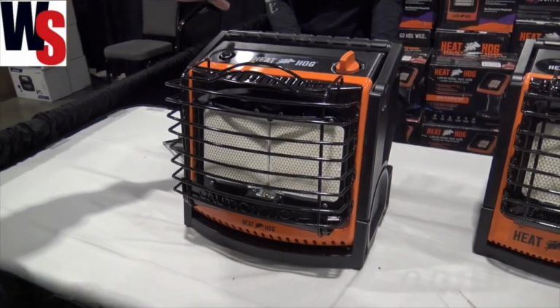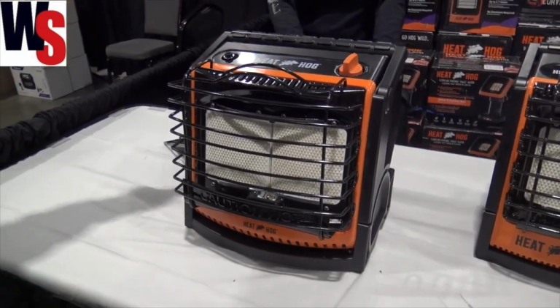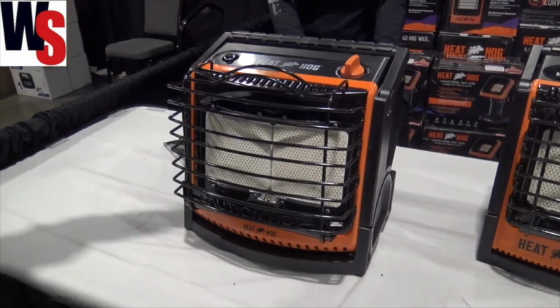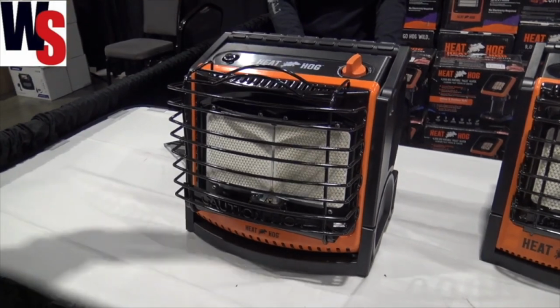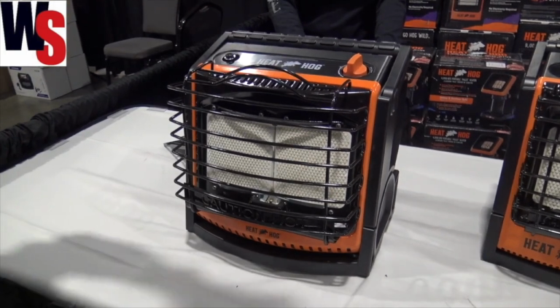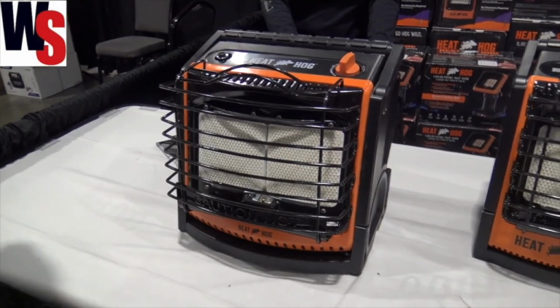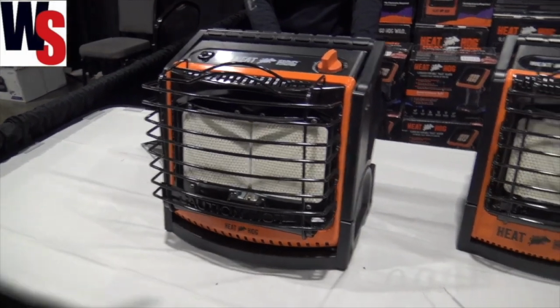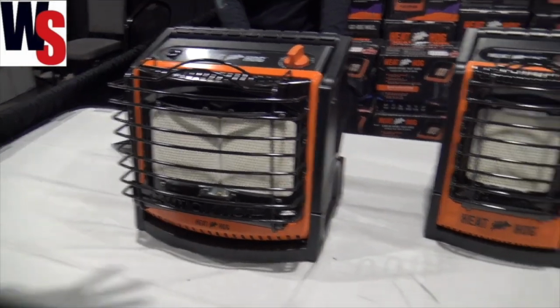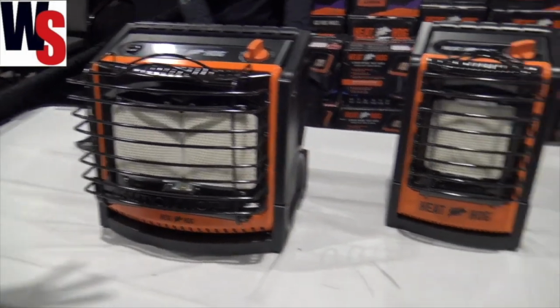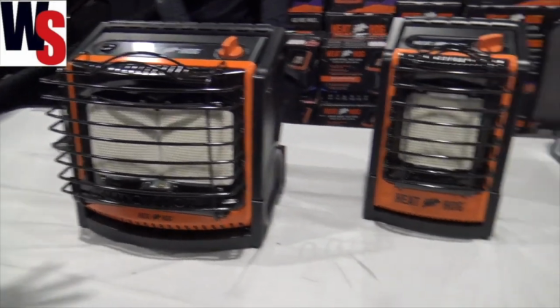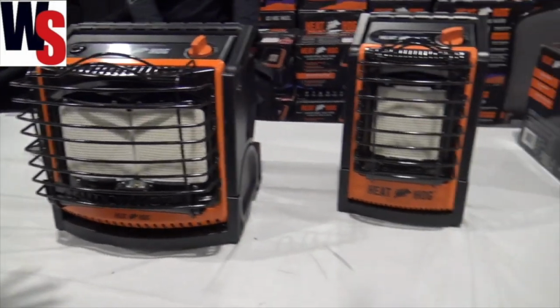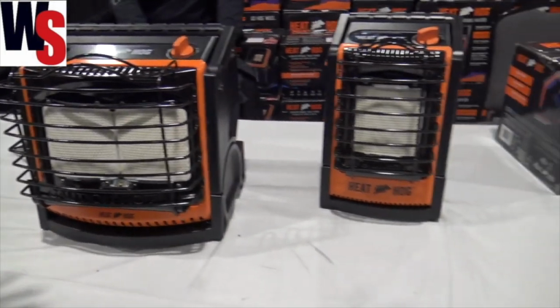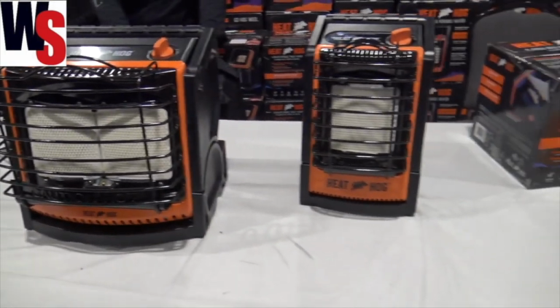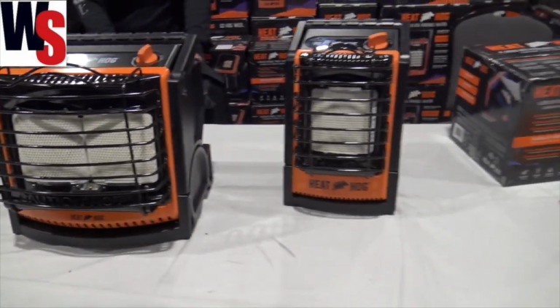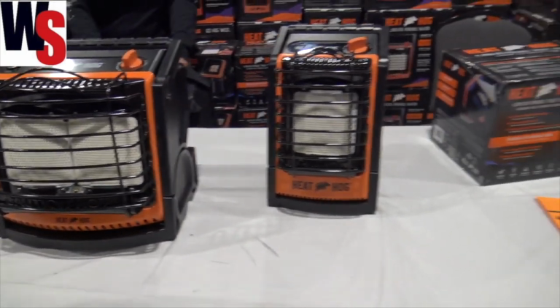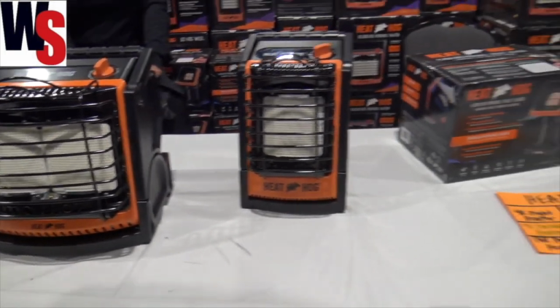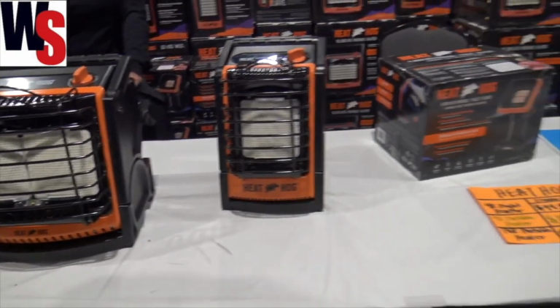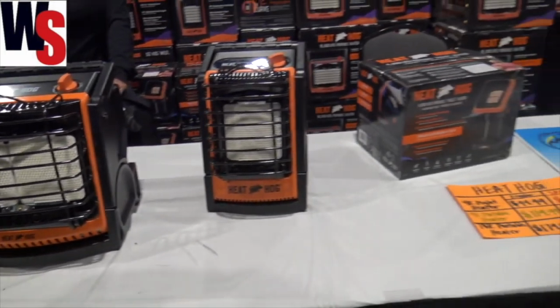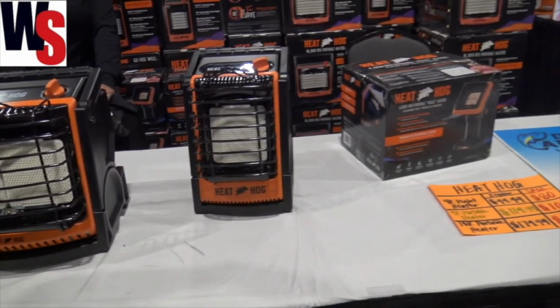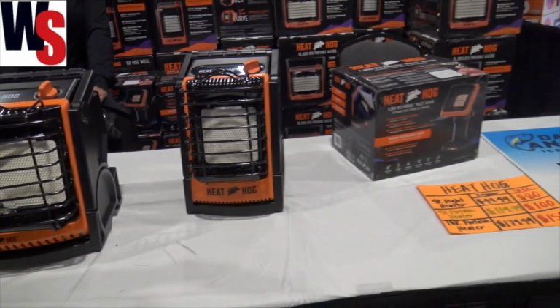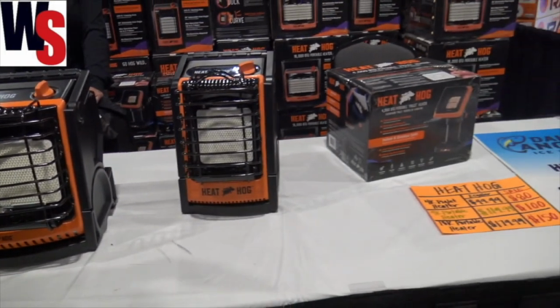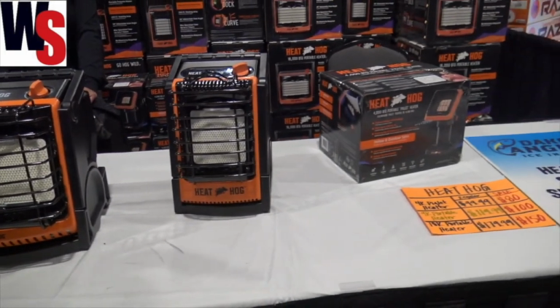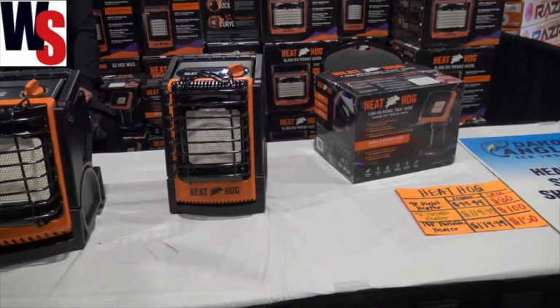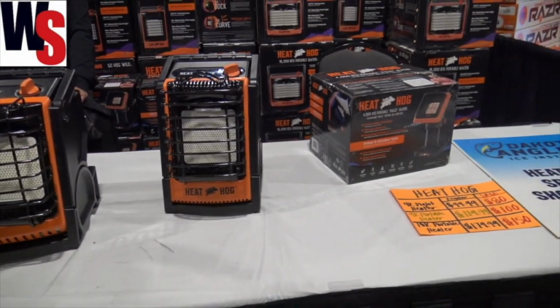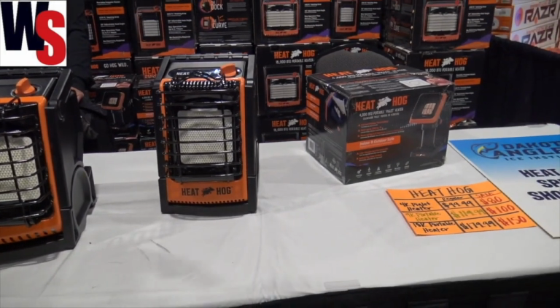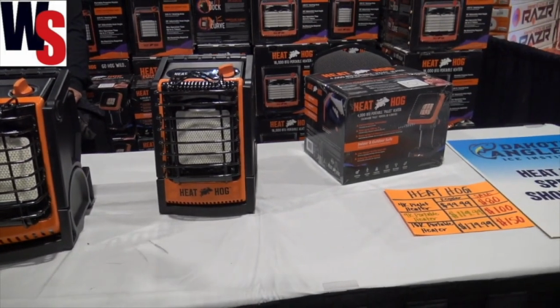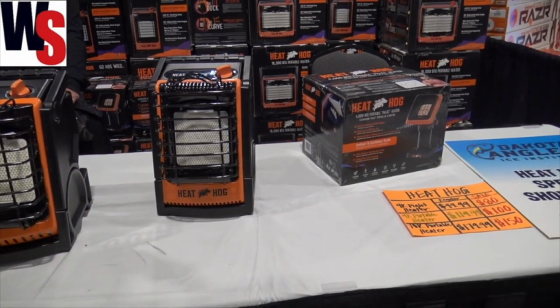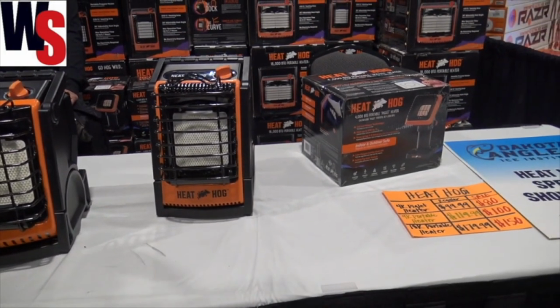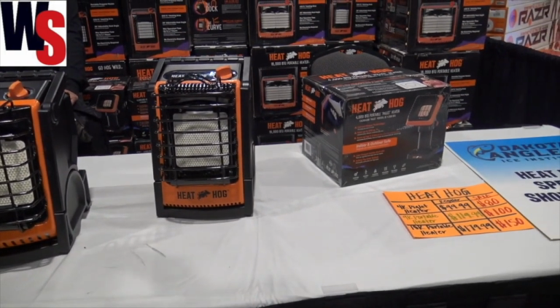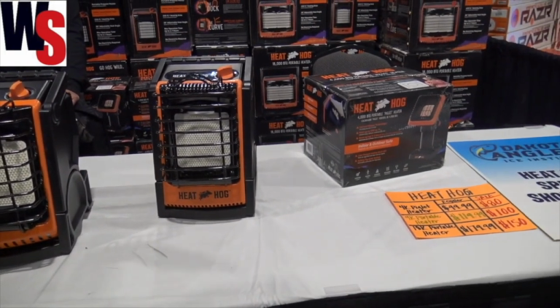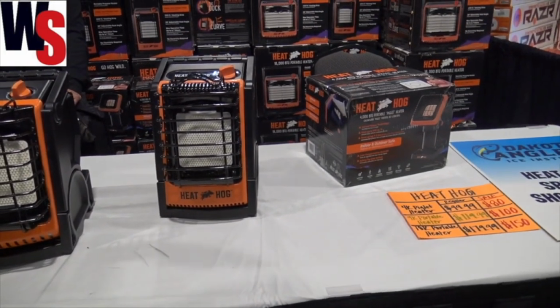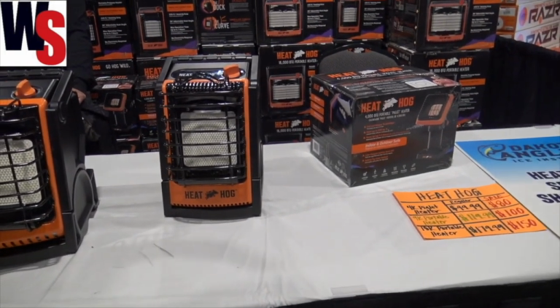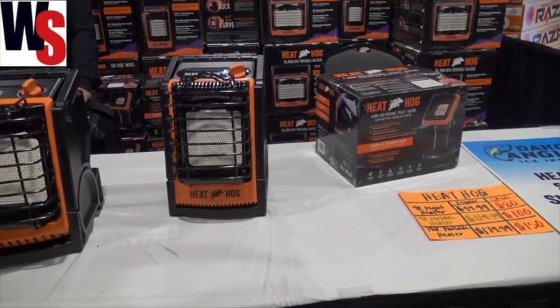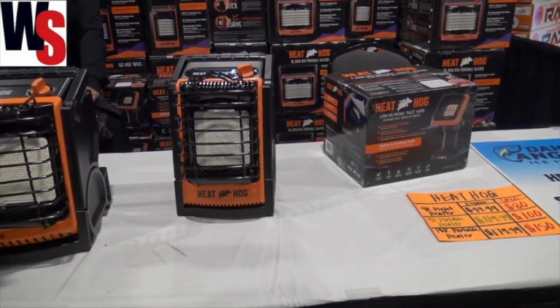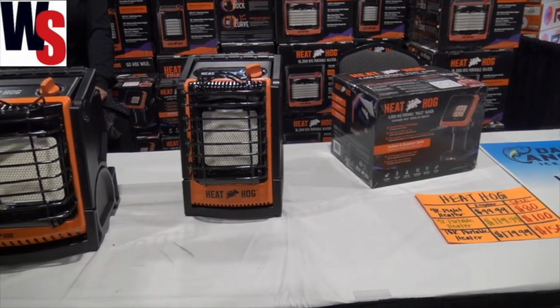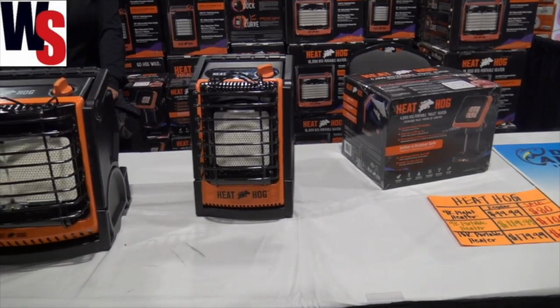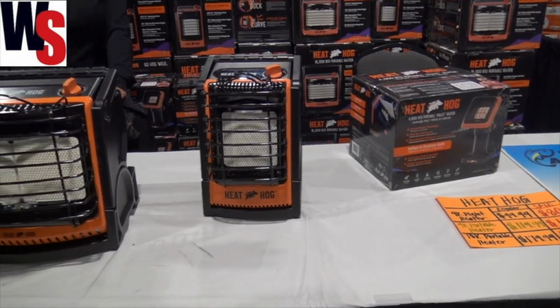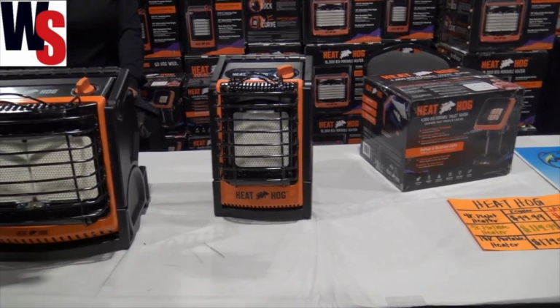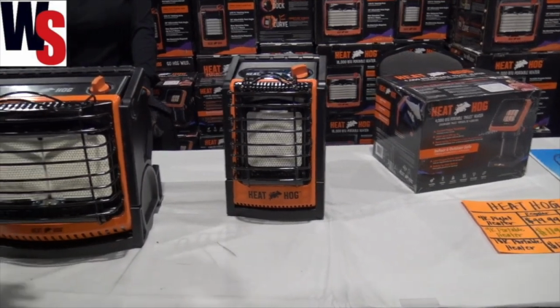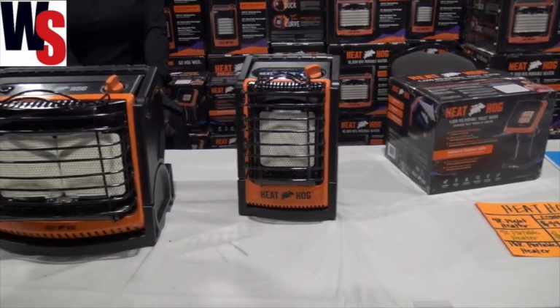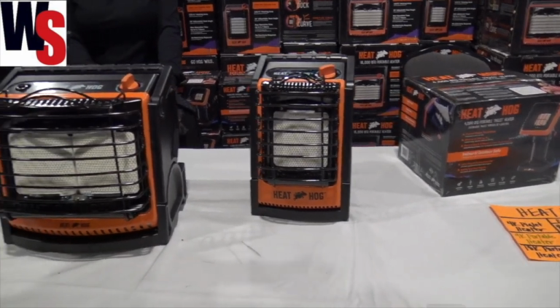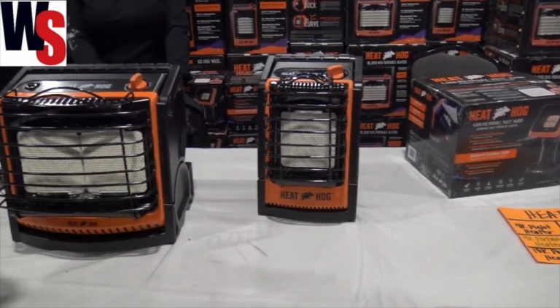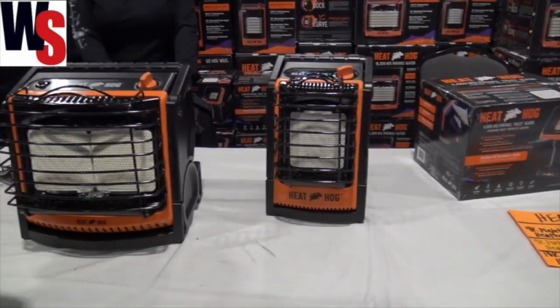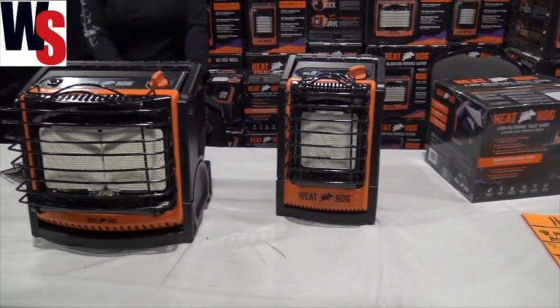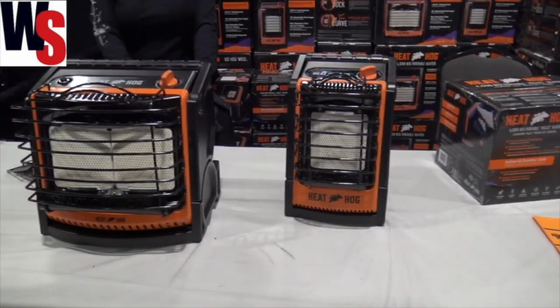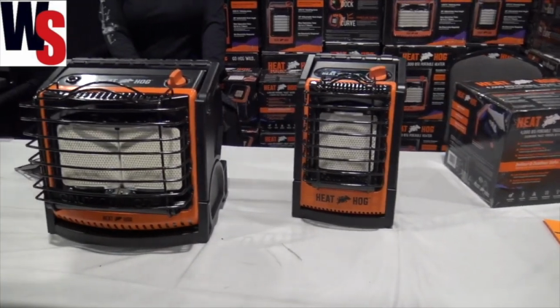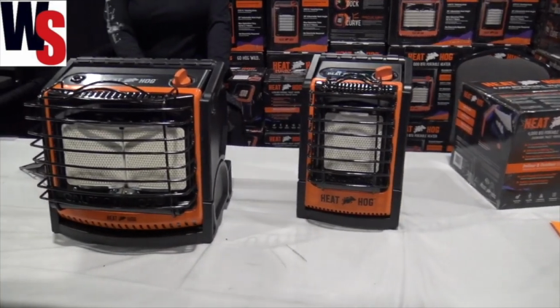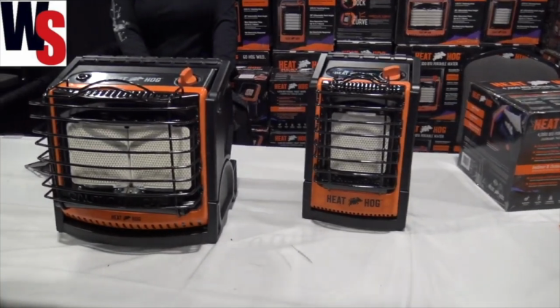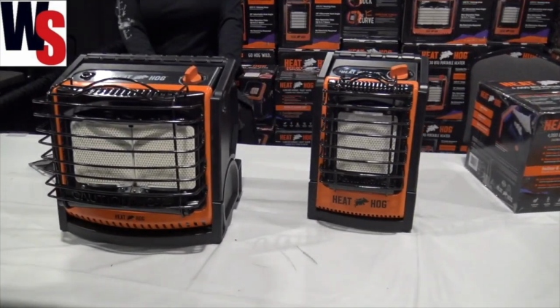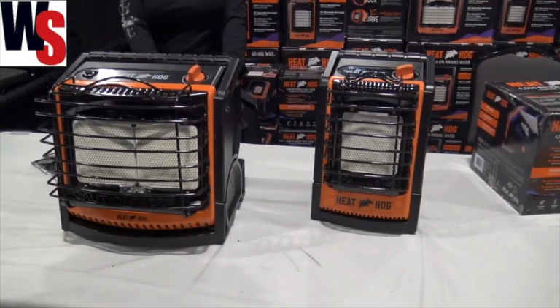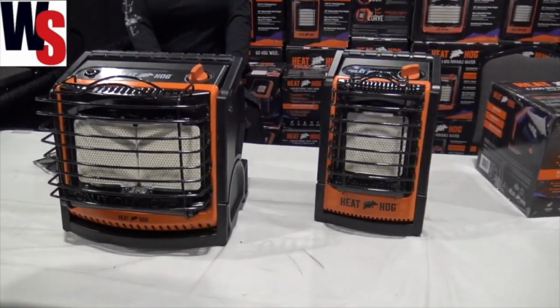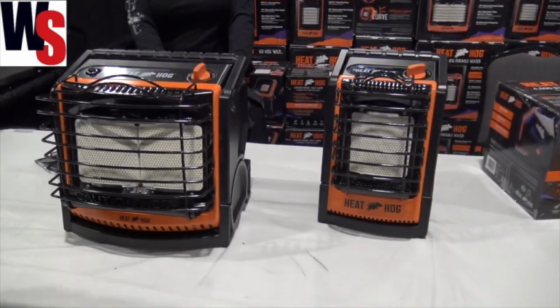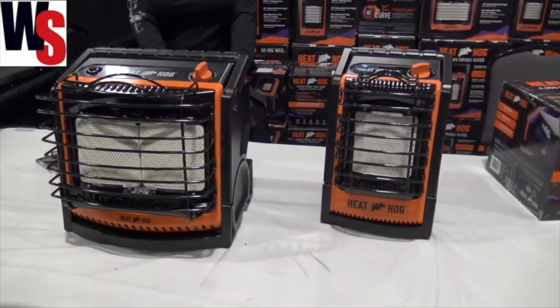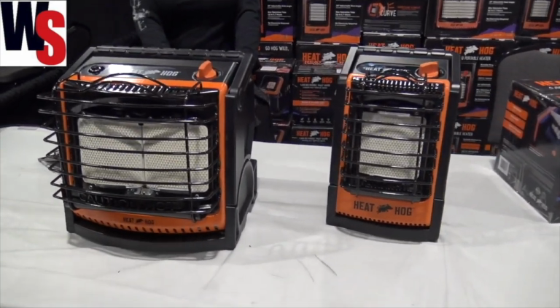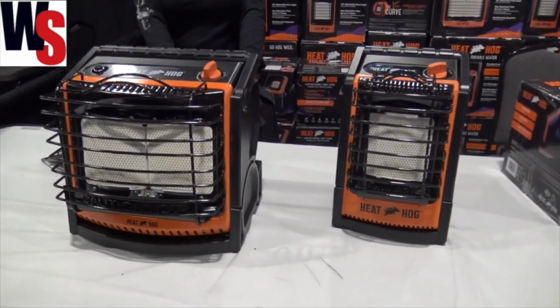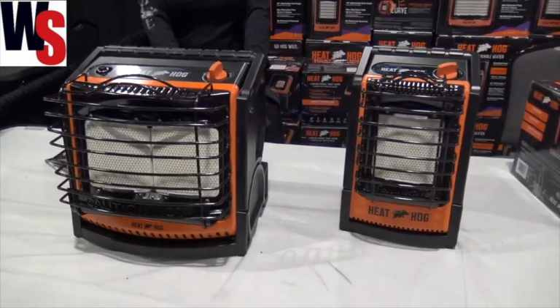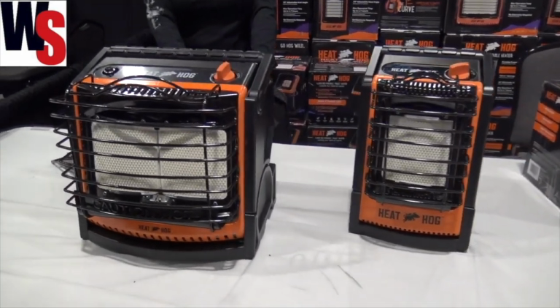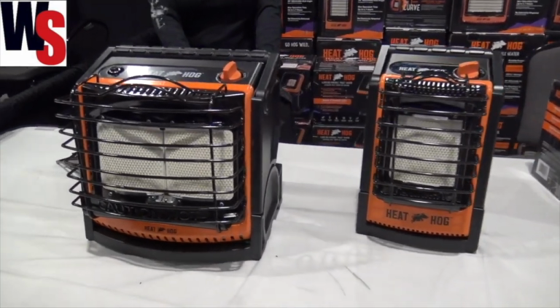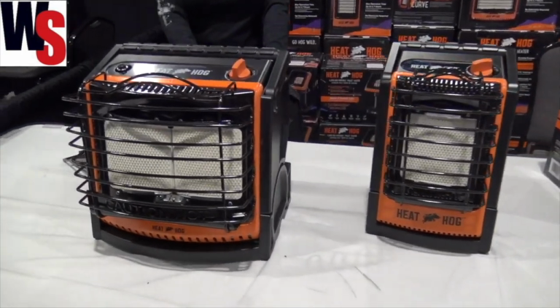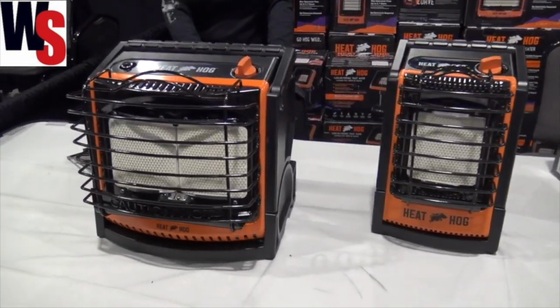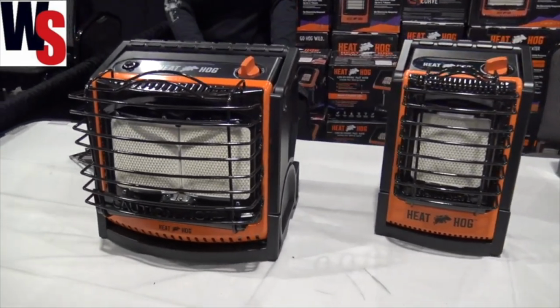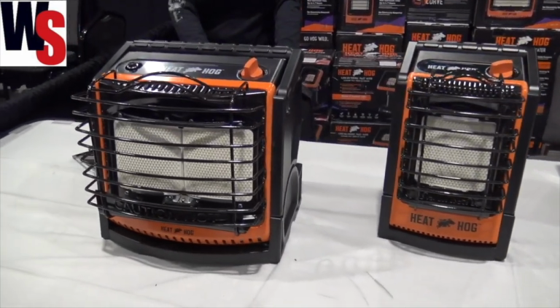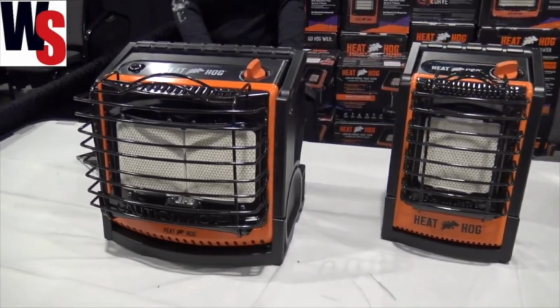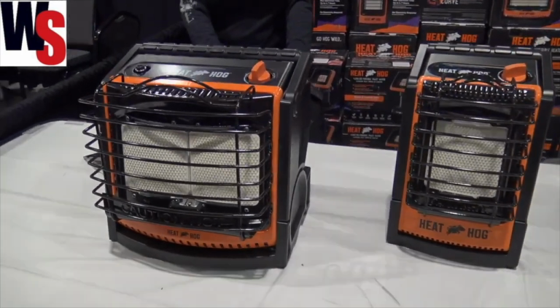So there are a variety of different options for your heating needs from Heat Hog here. You can find out more information at HeatHog.com.